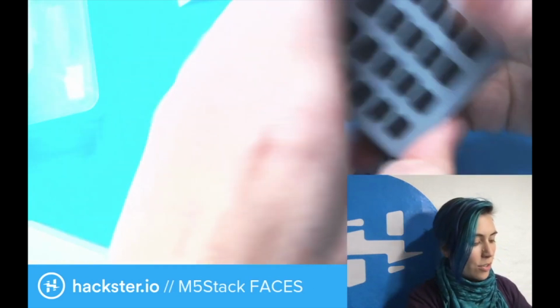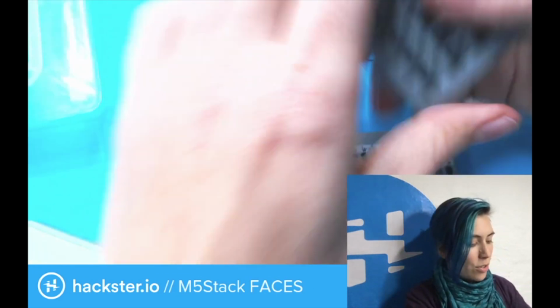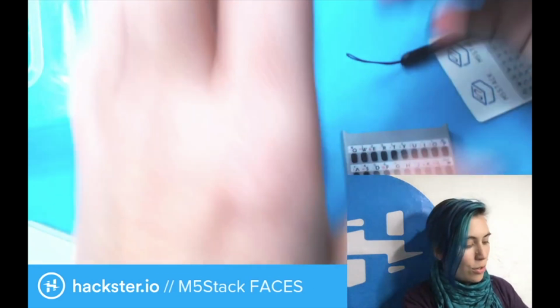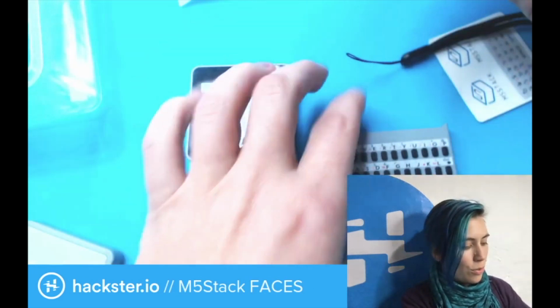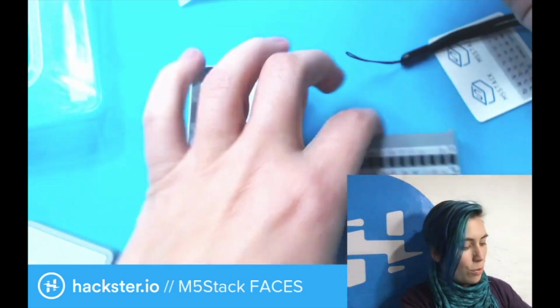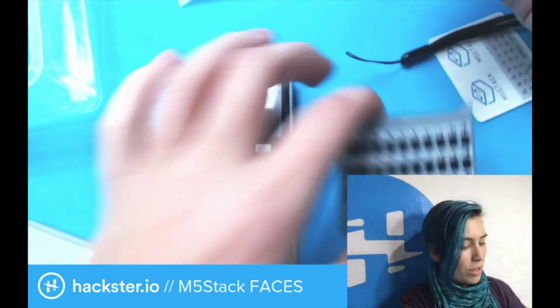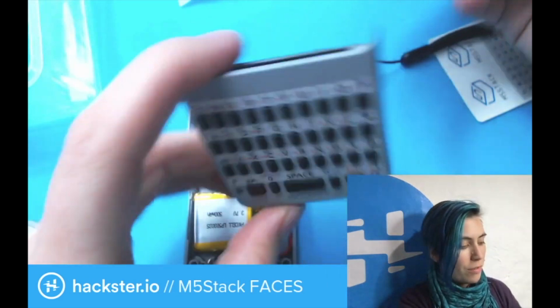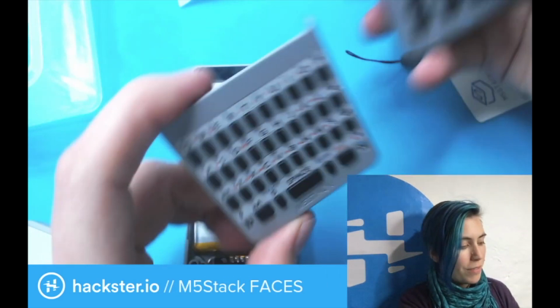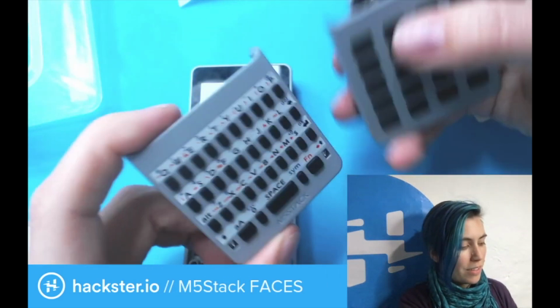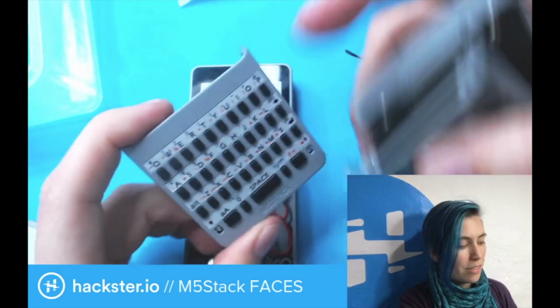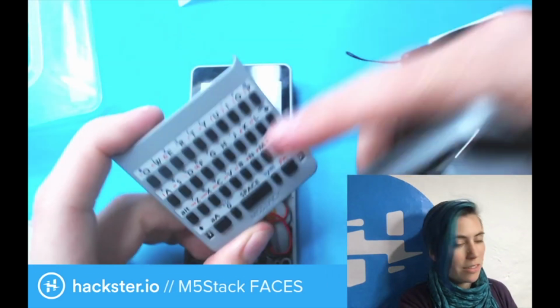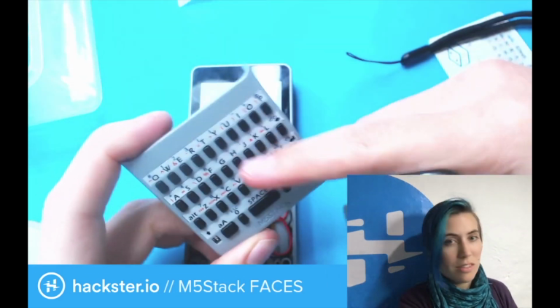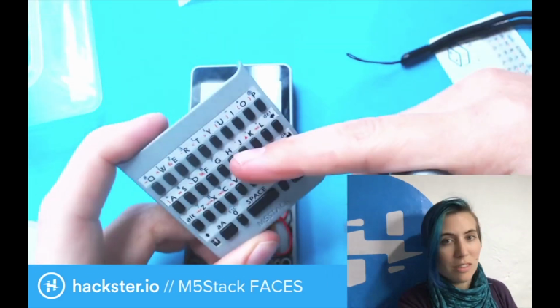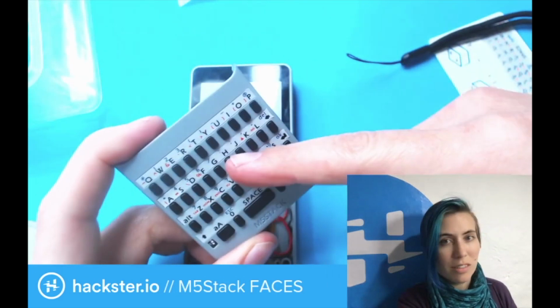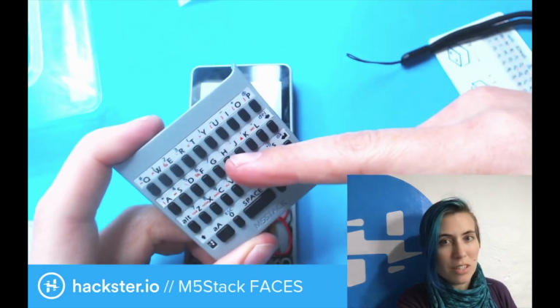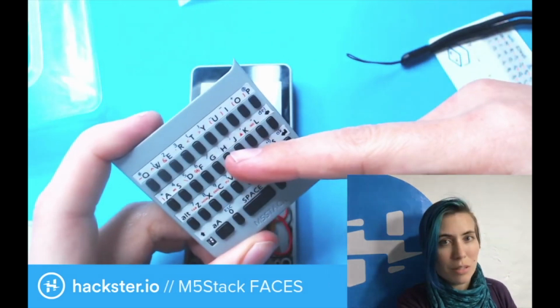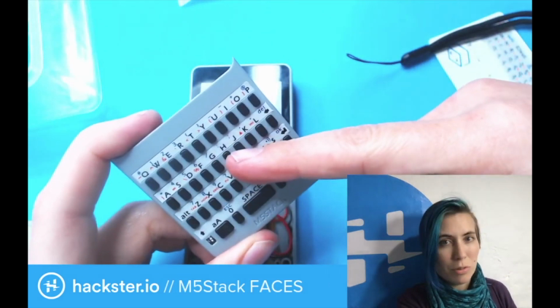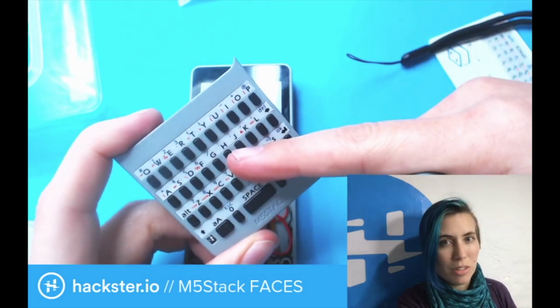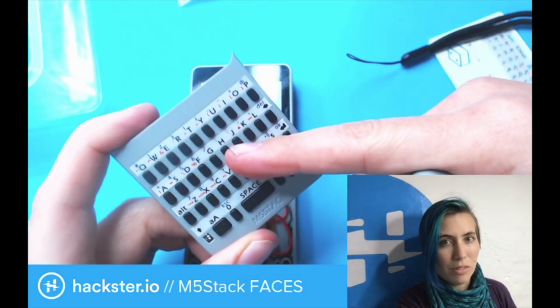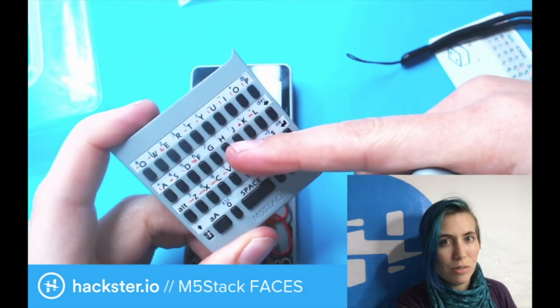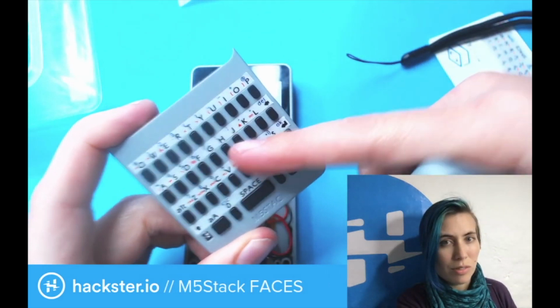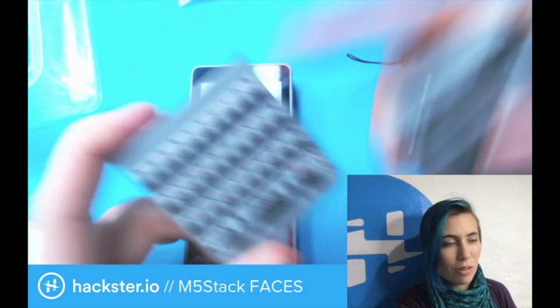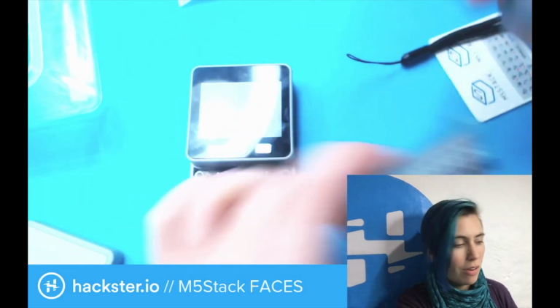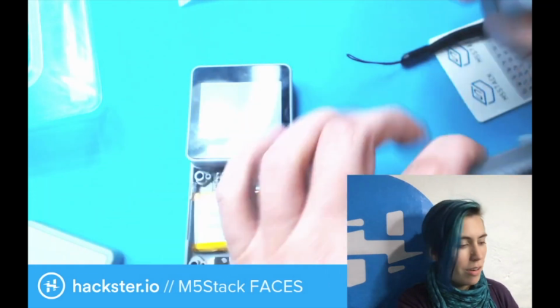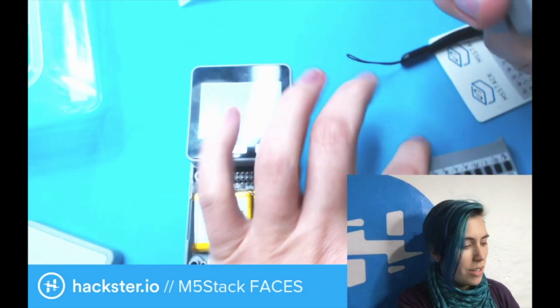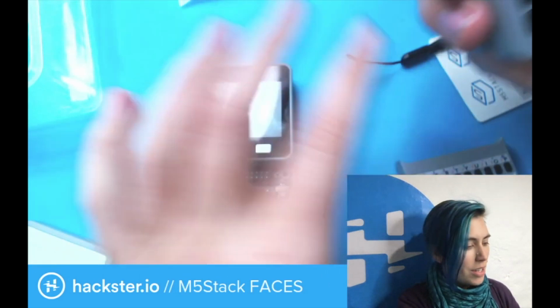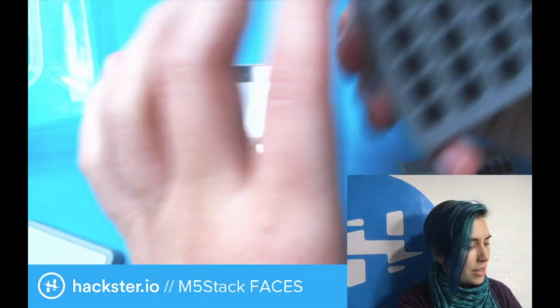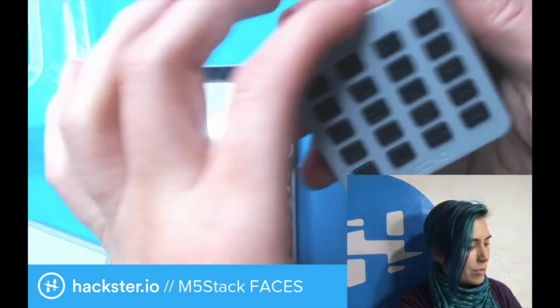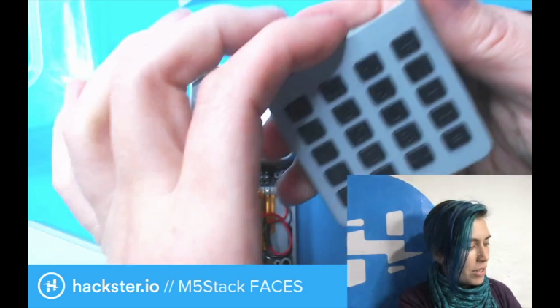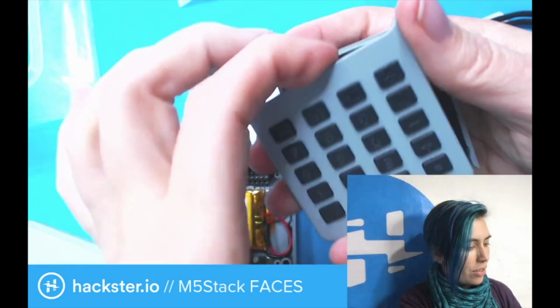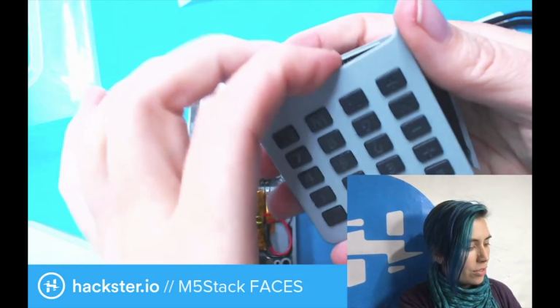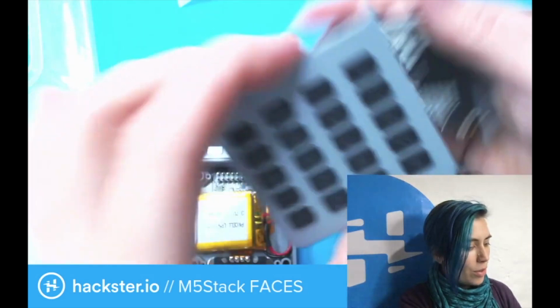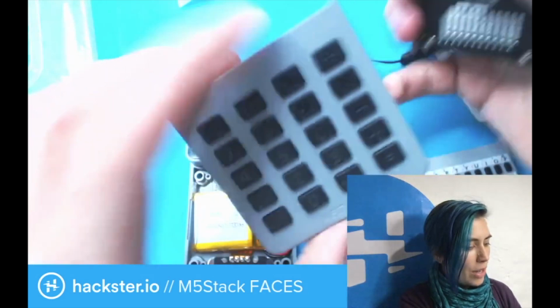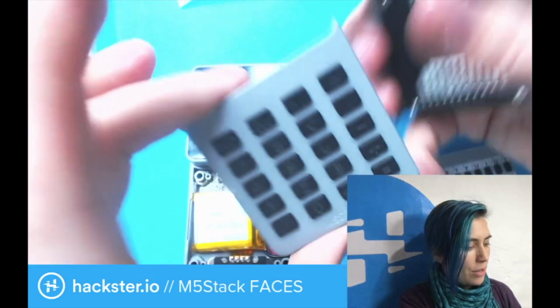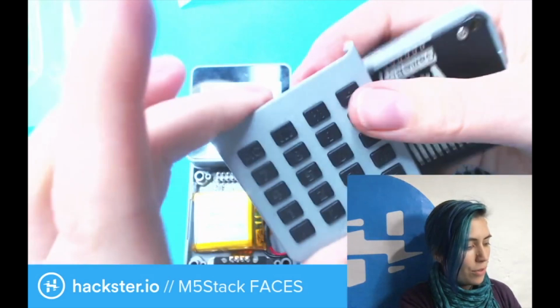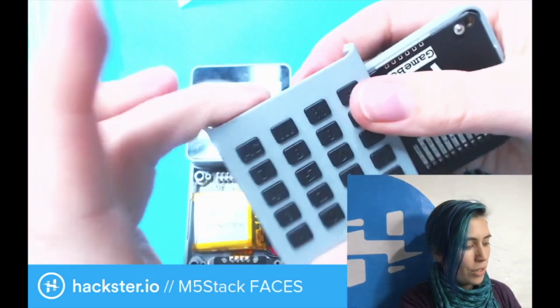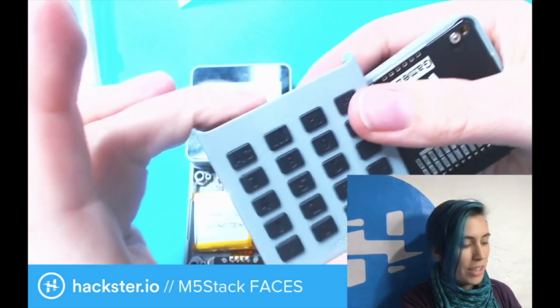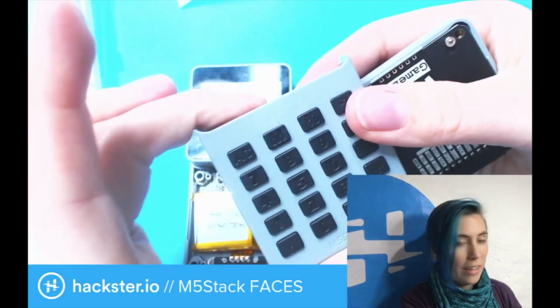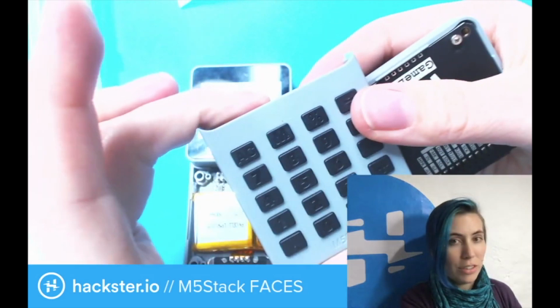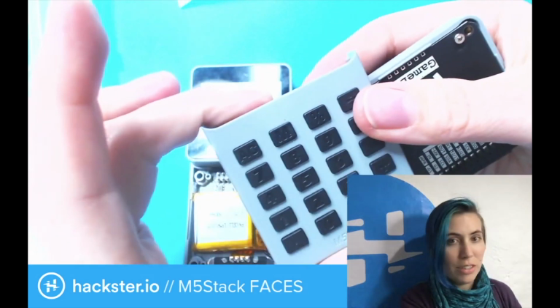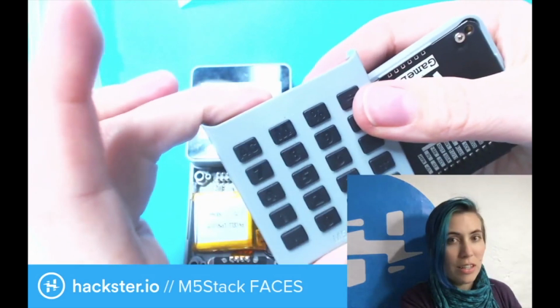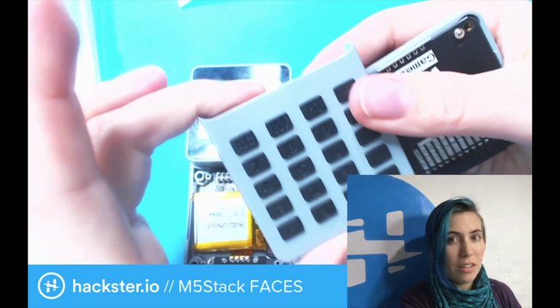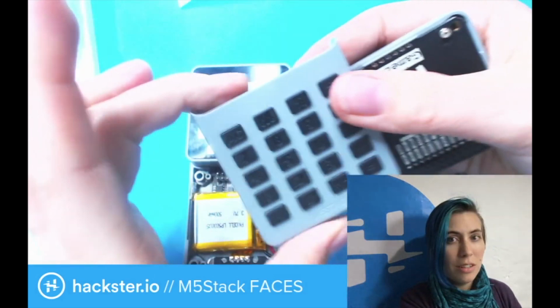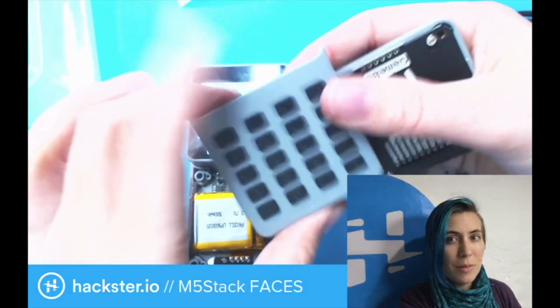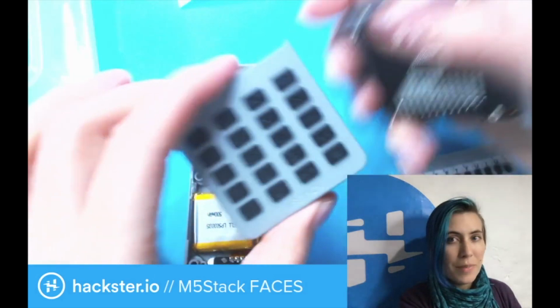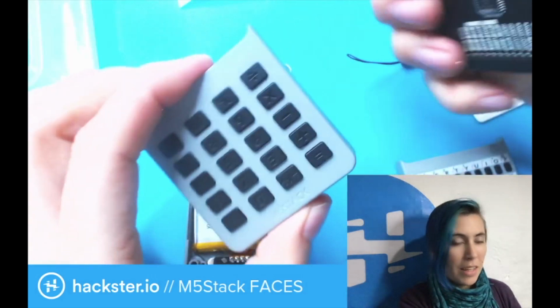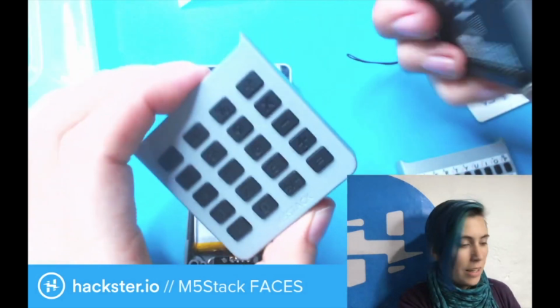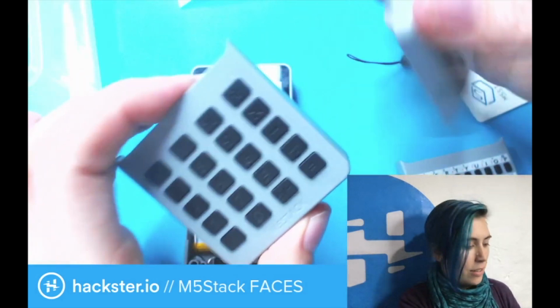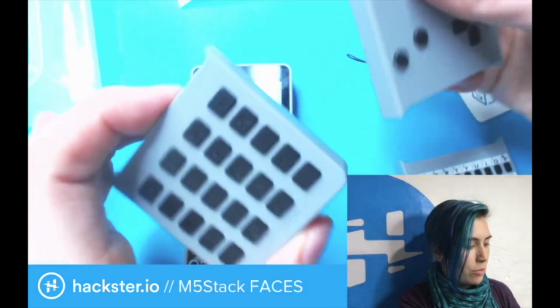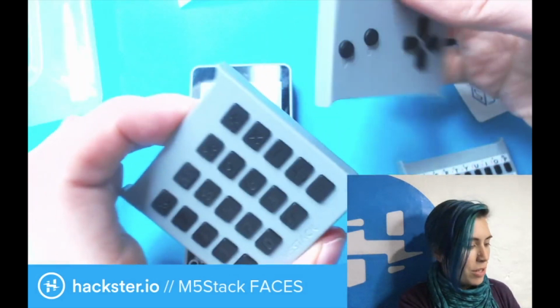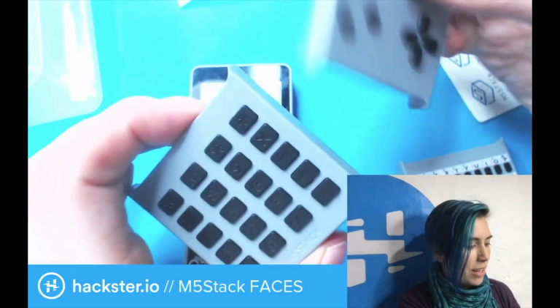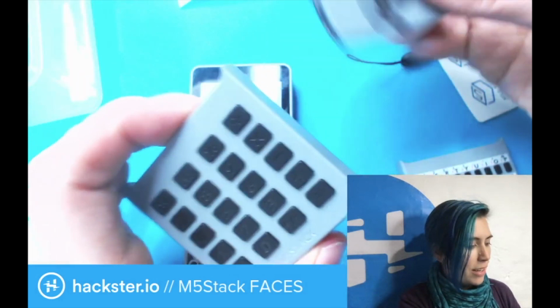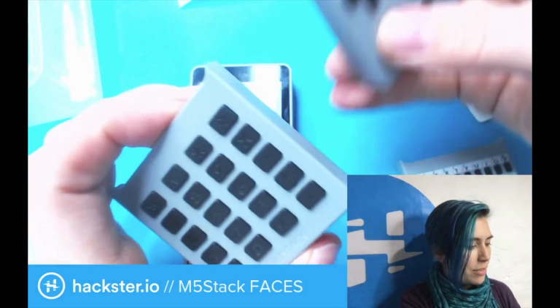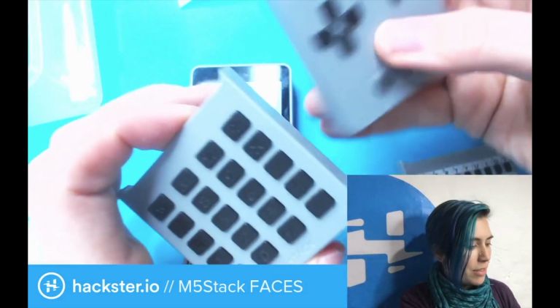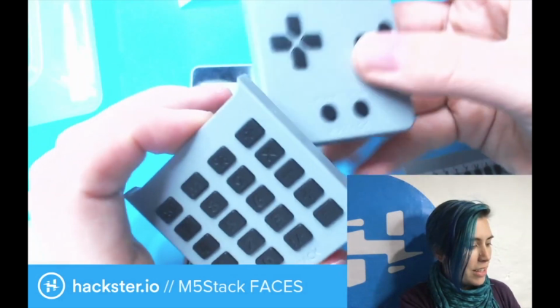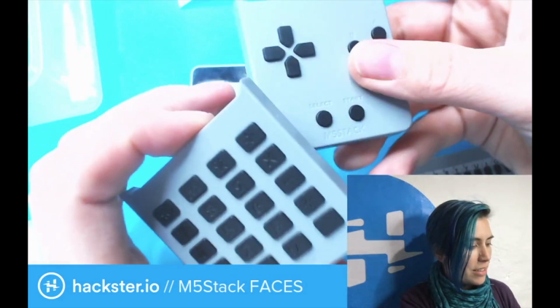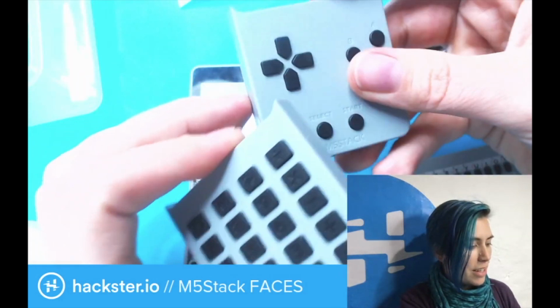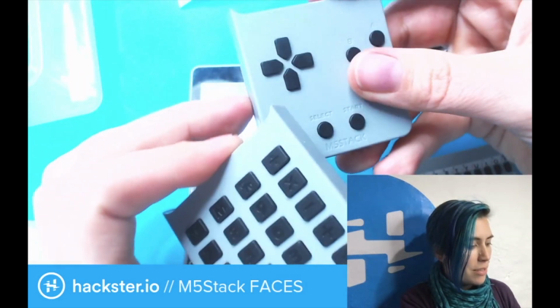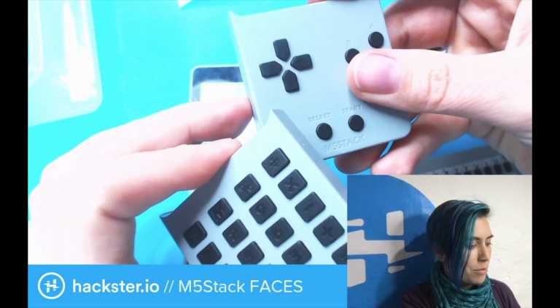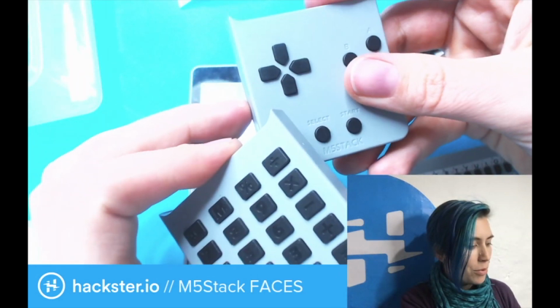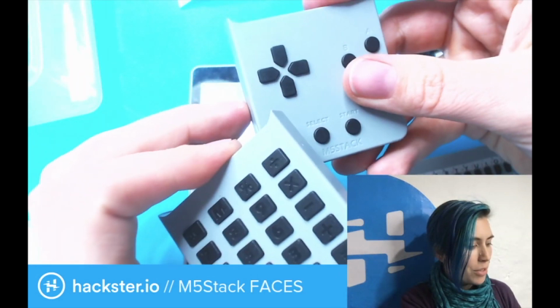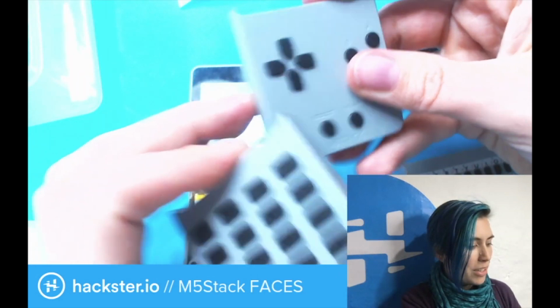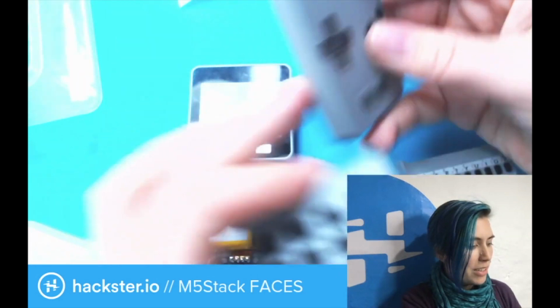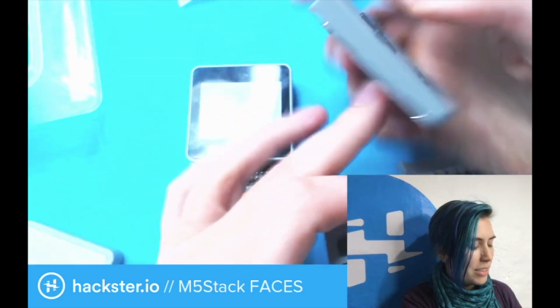So one of the faces is this little keyboard, as you saw. And we also have a calculator and a Game Boy pad.